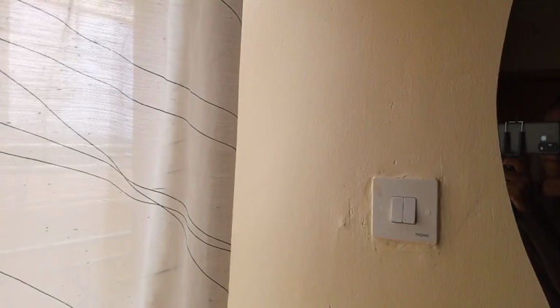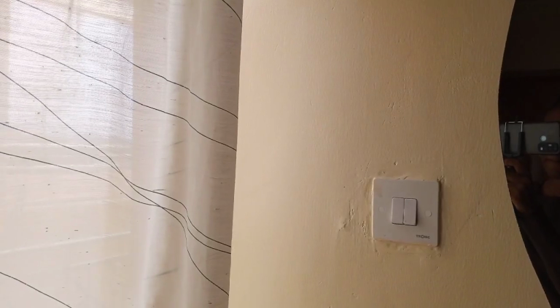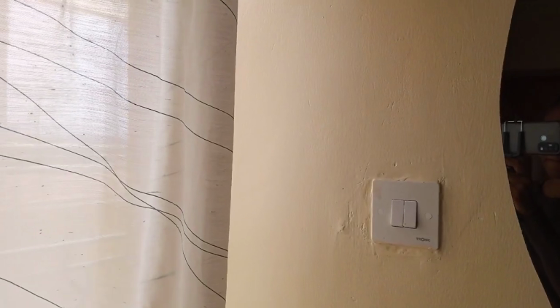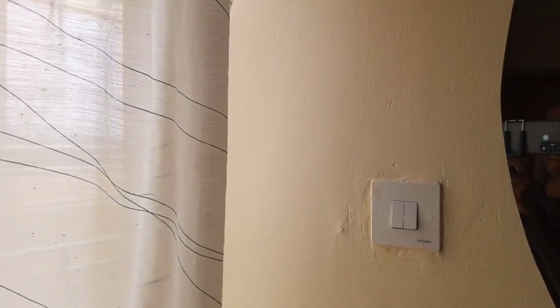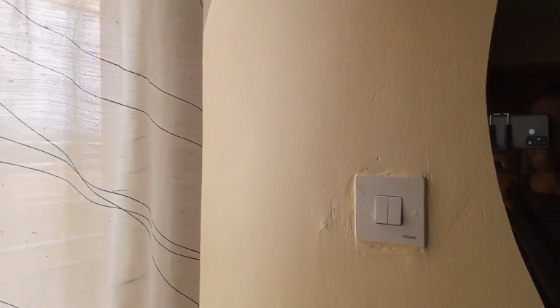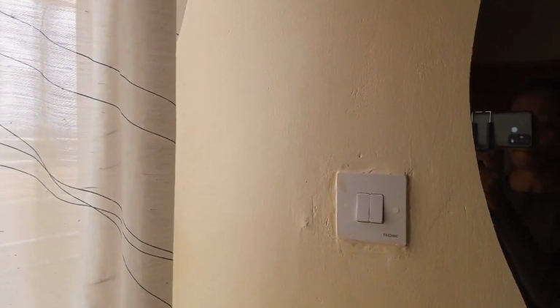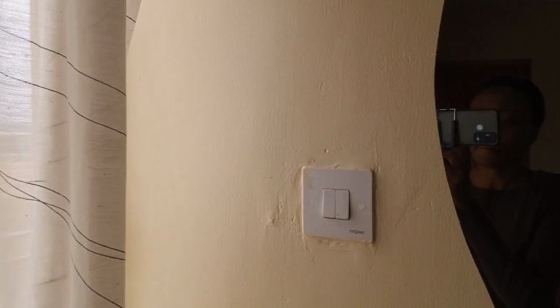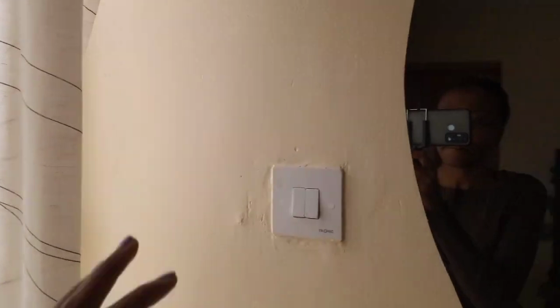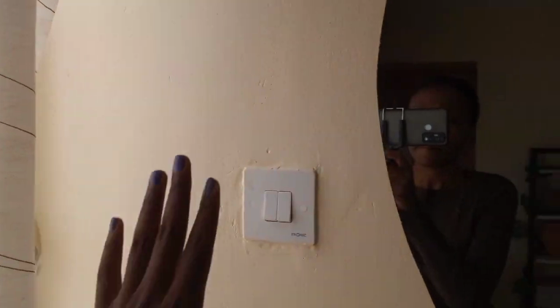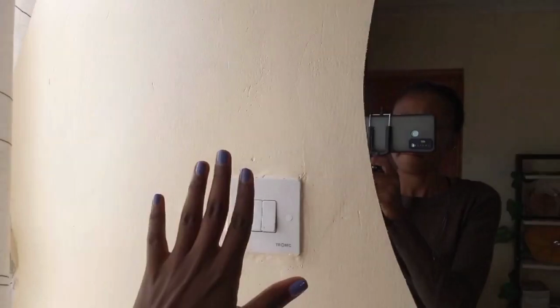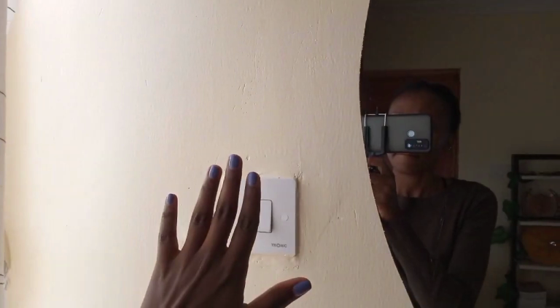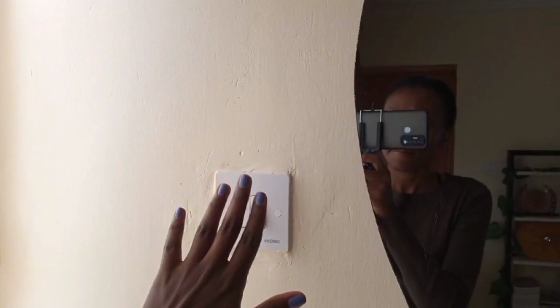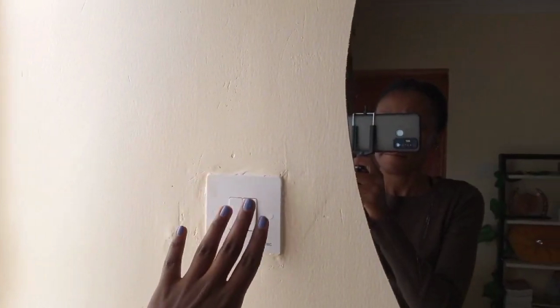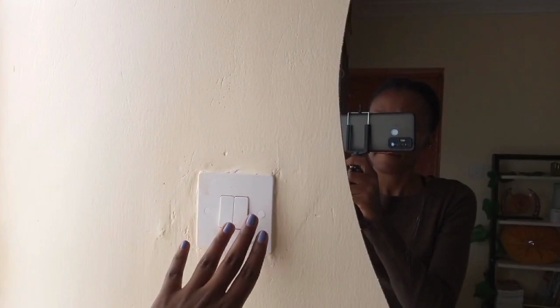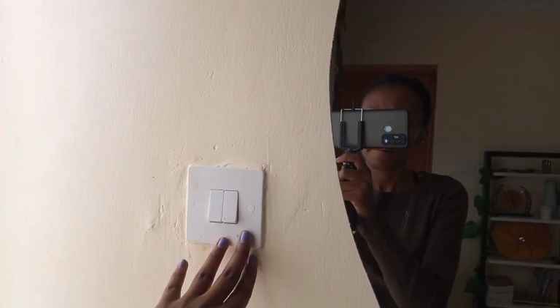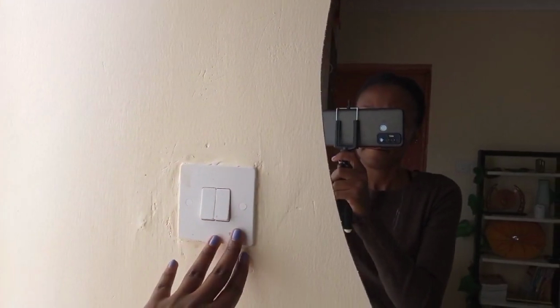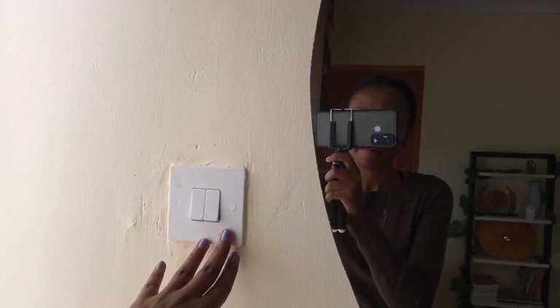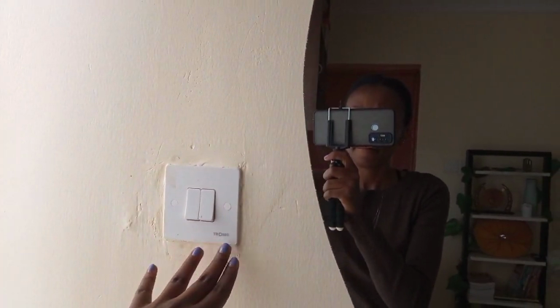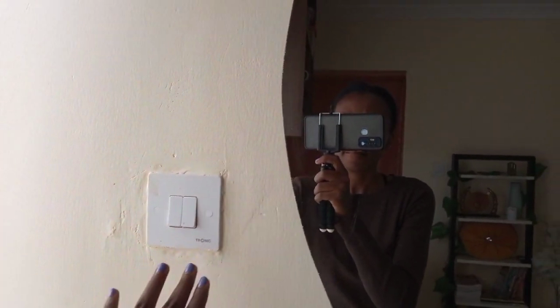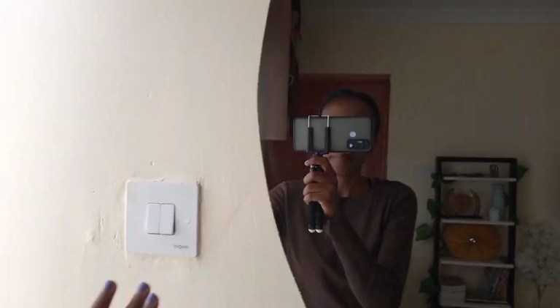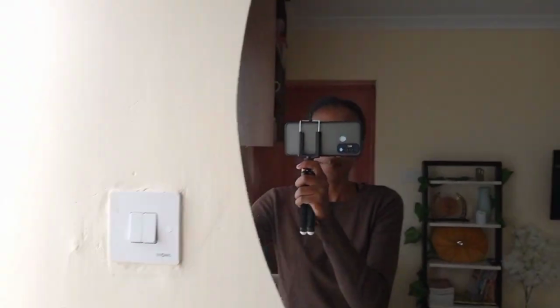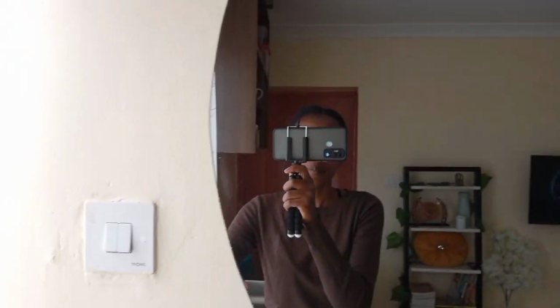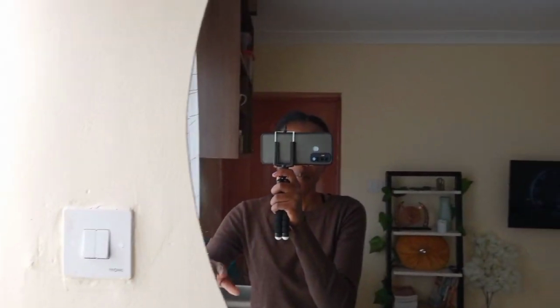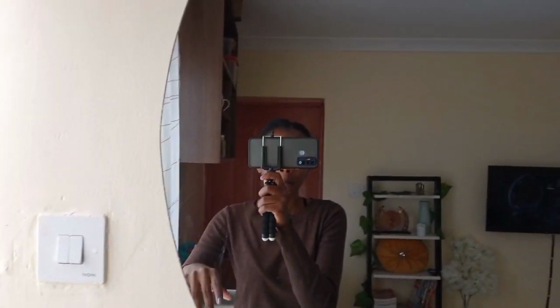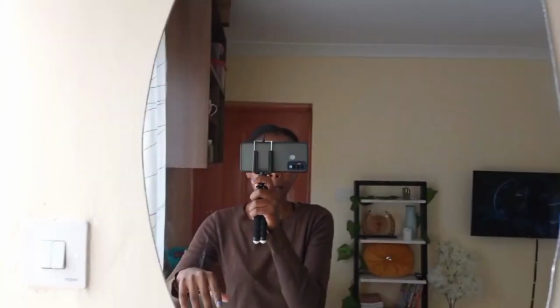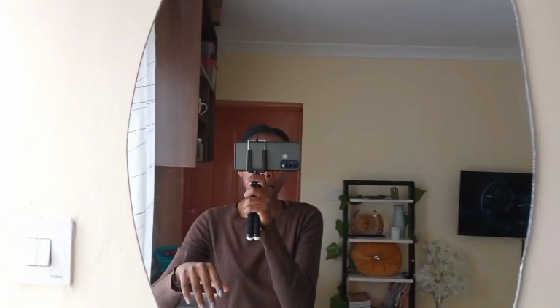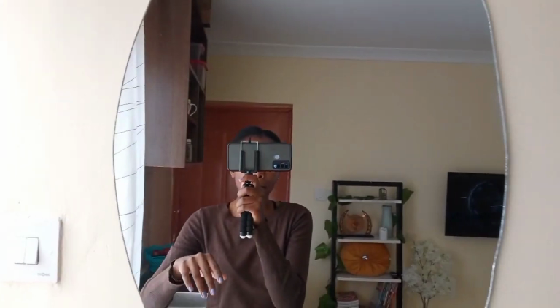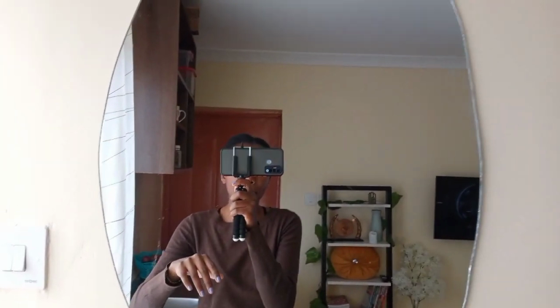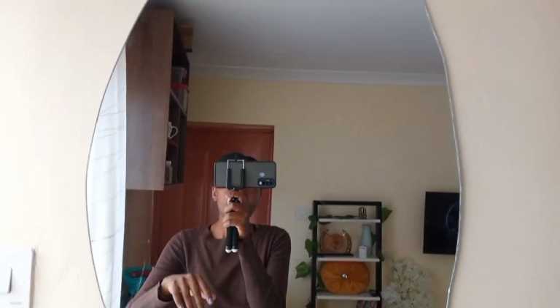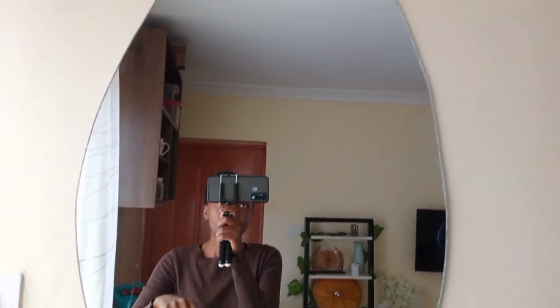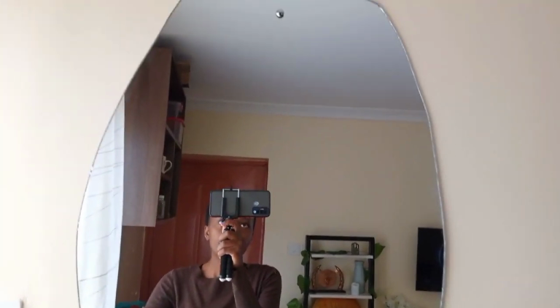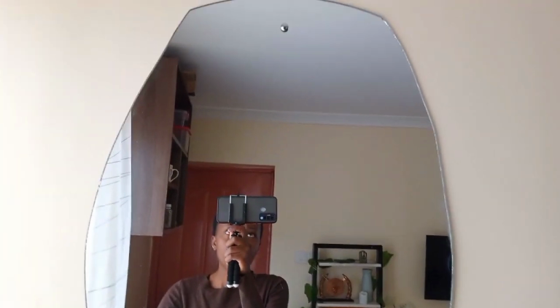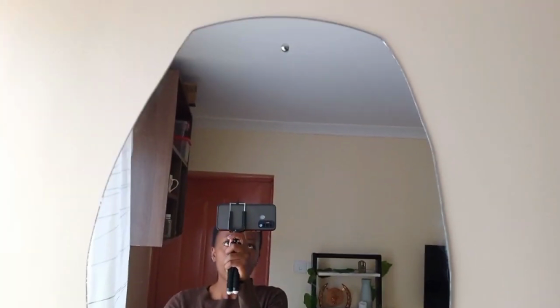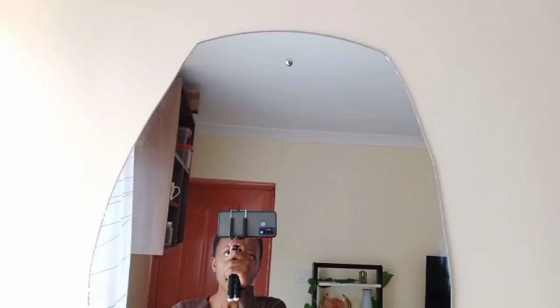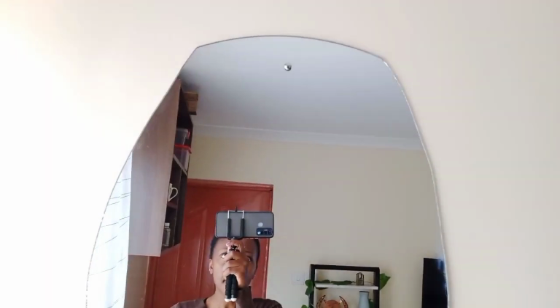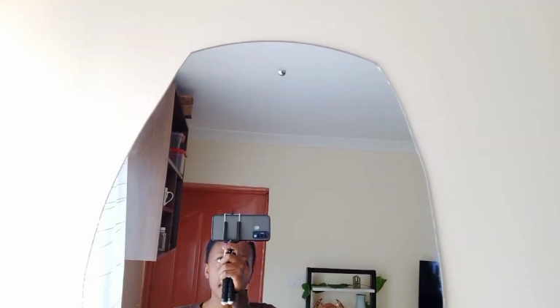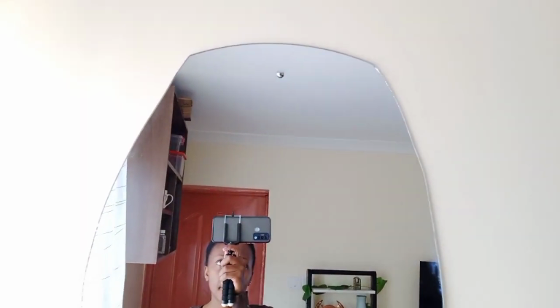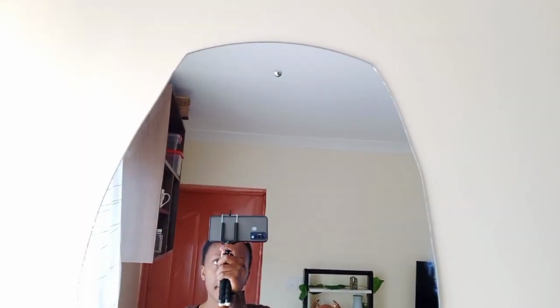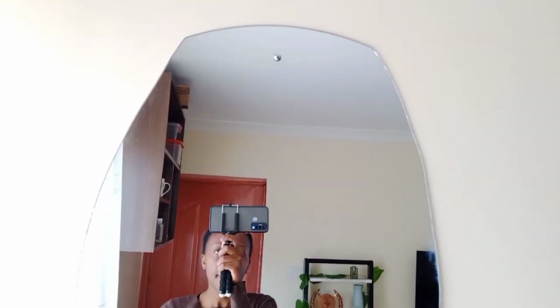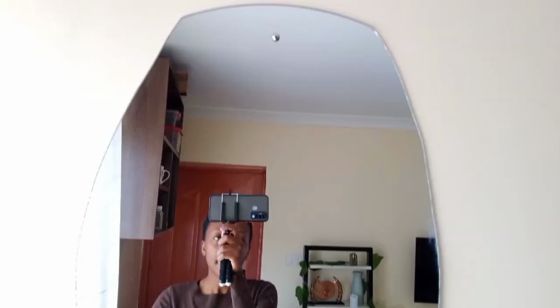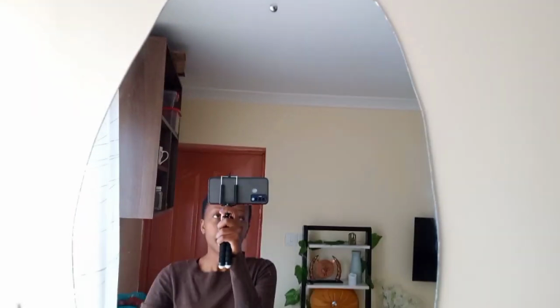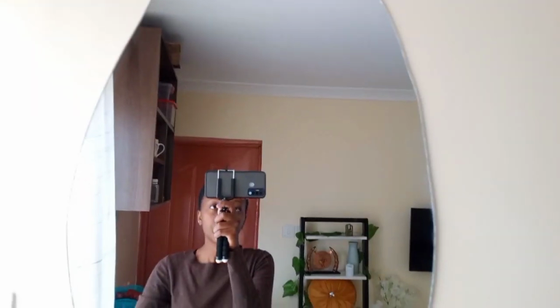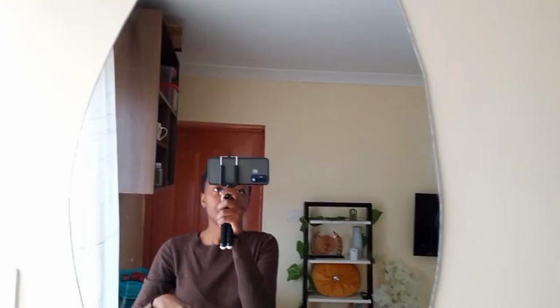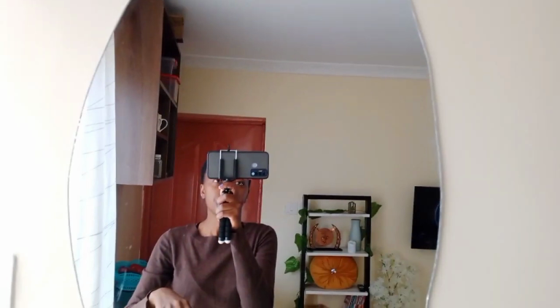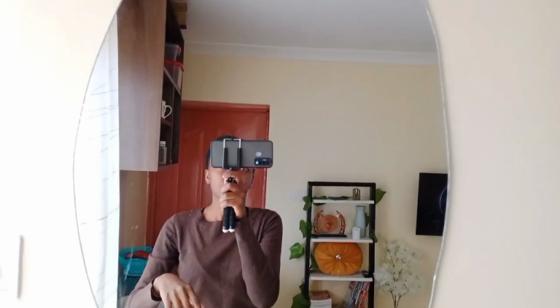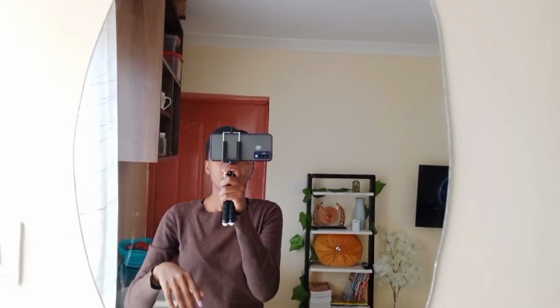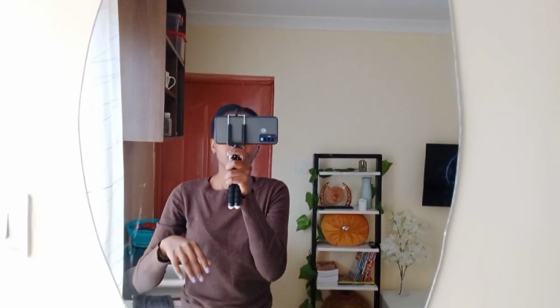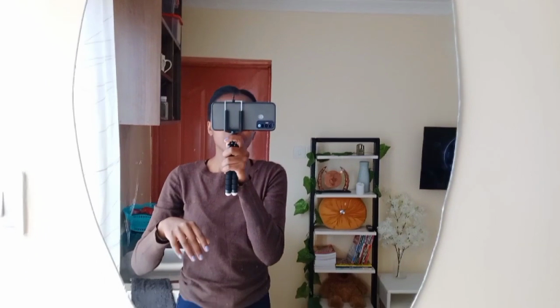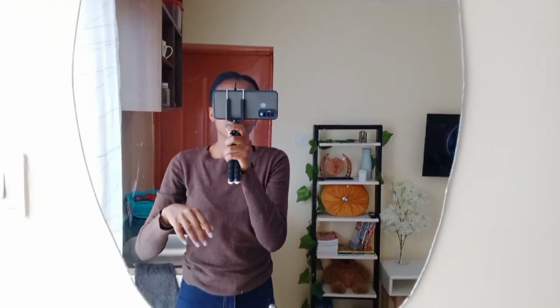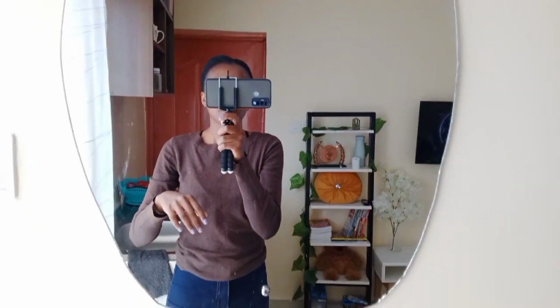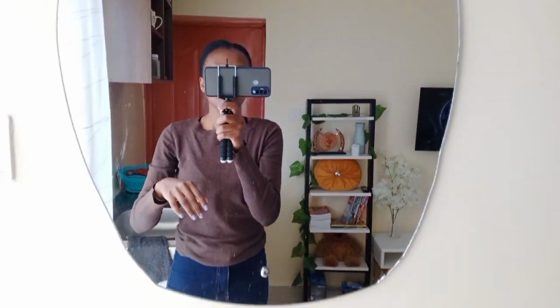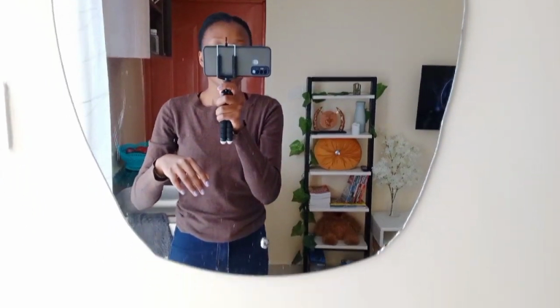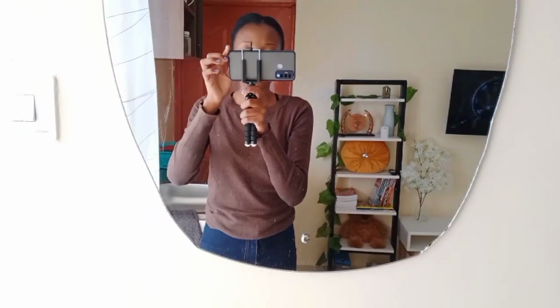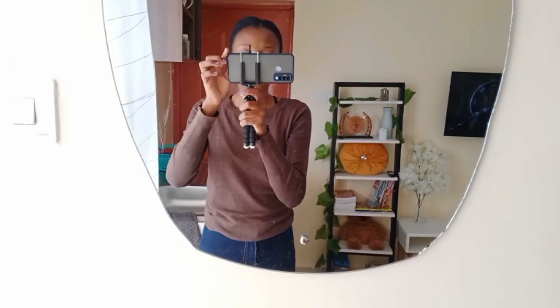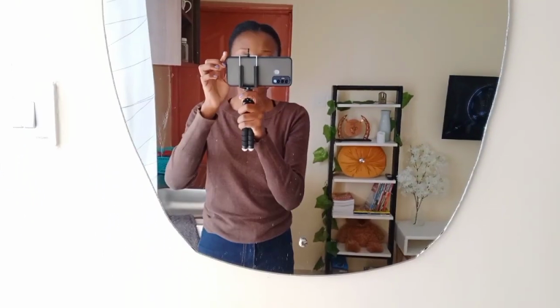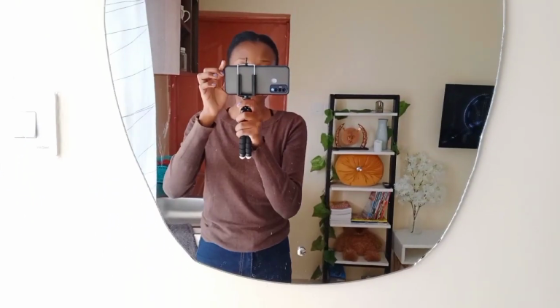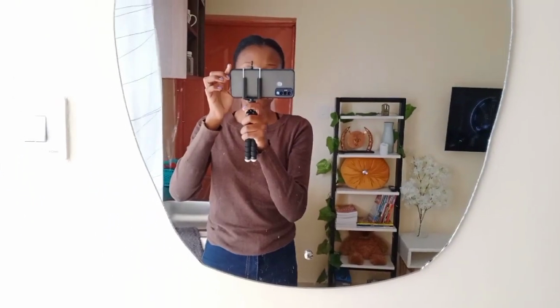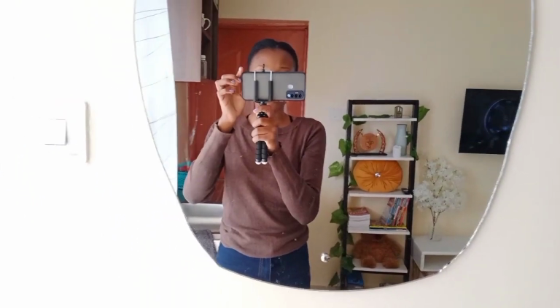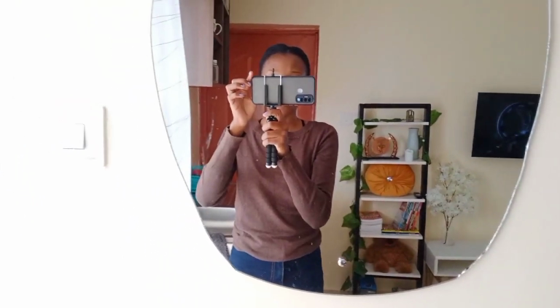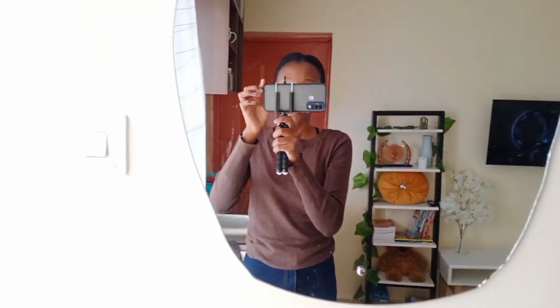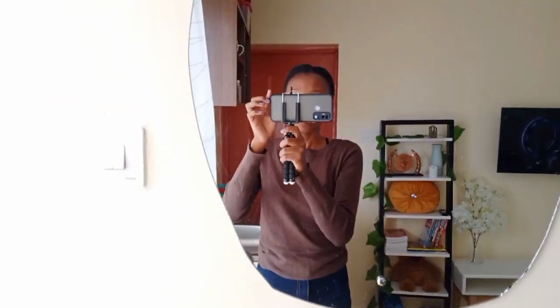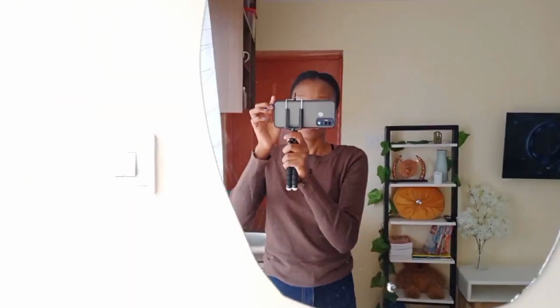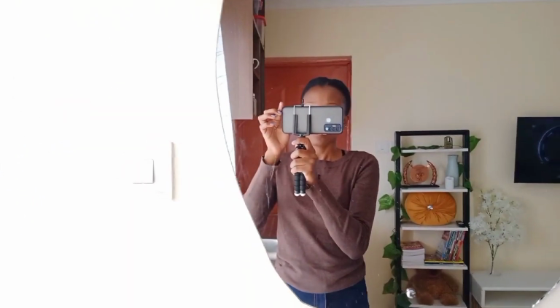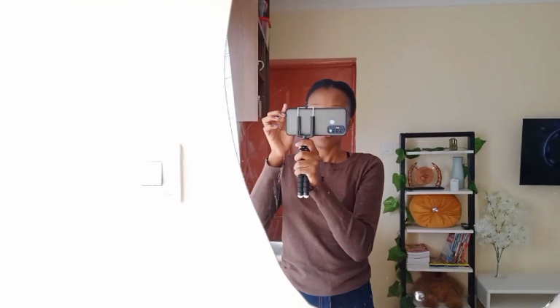Hi guys. Today I'm doing a bed-sitter house tour. This is my friend's house and she's a super organized minimalist.